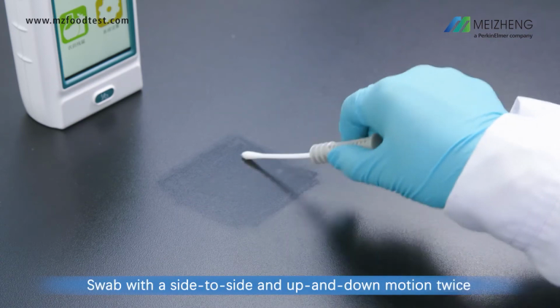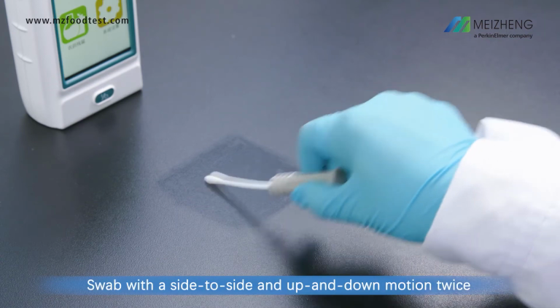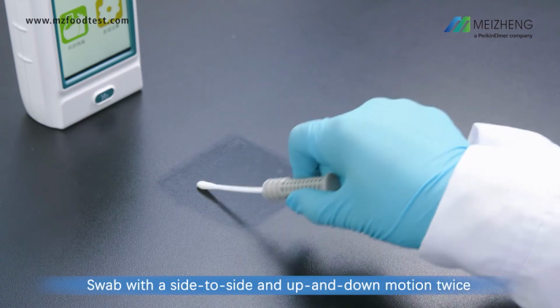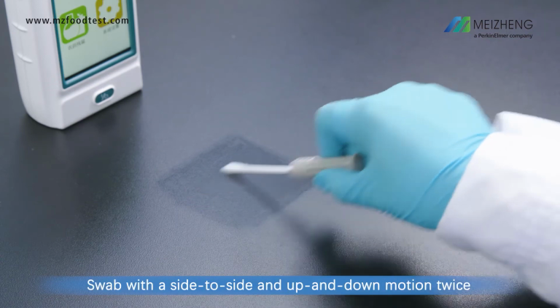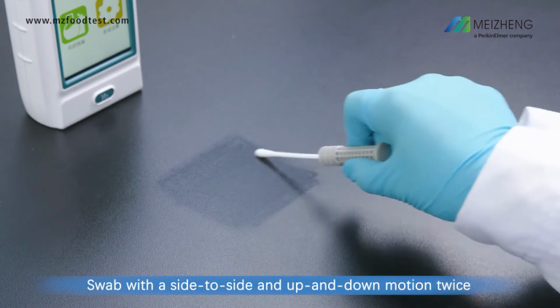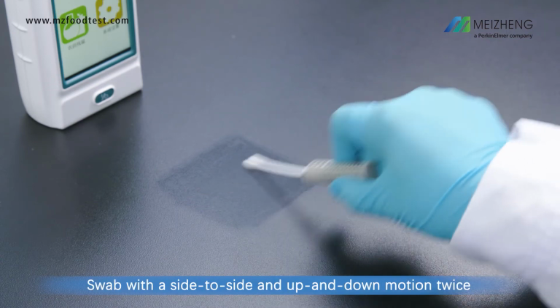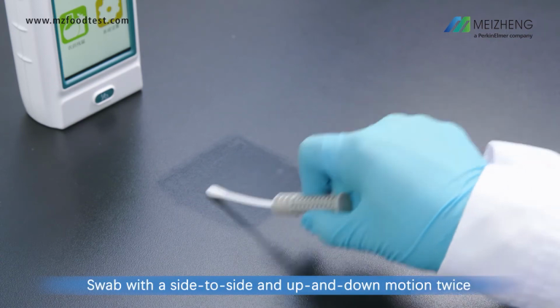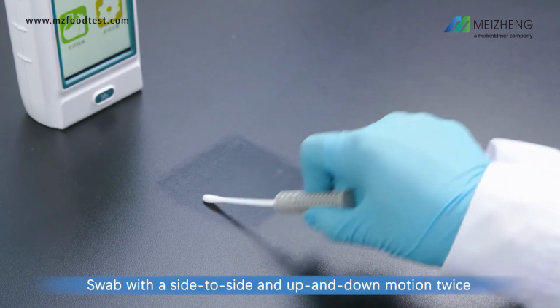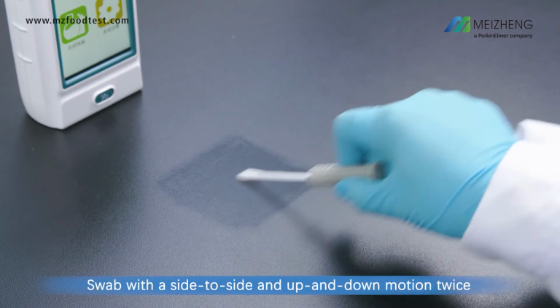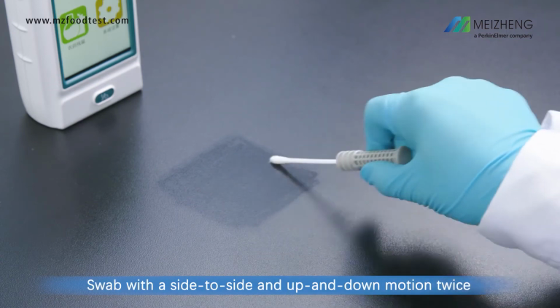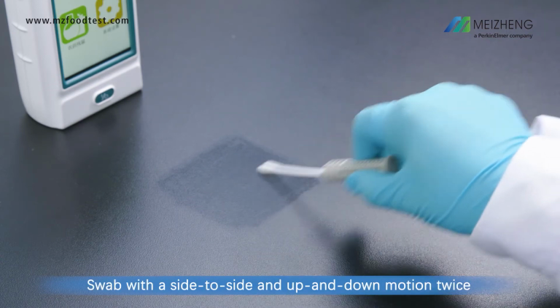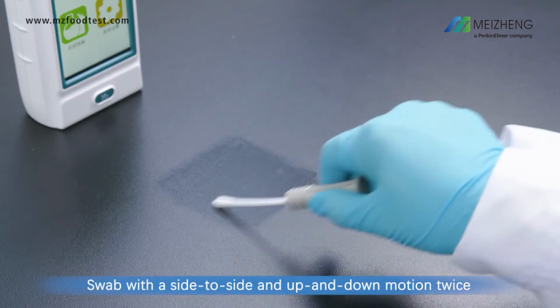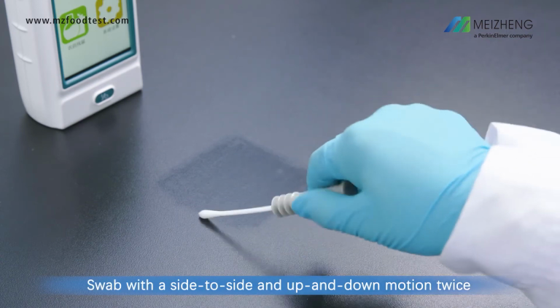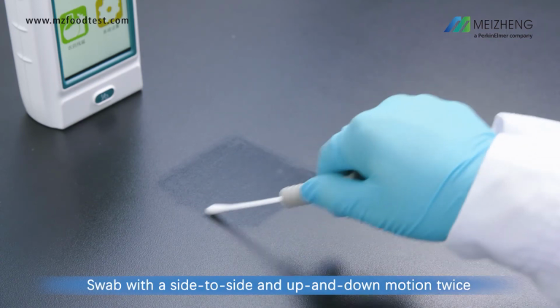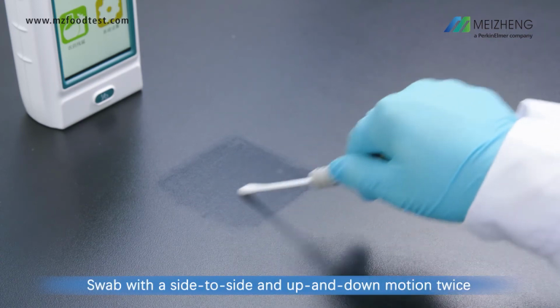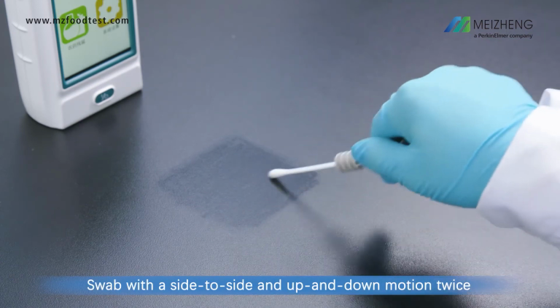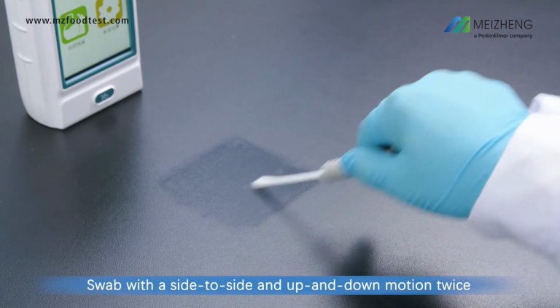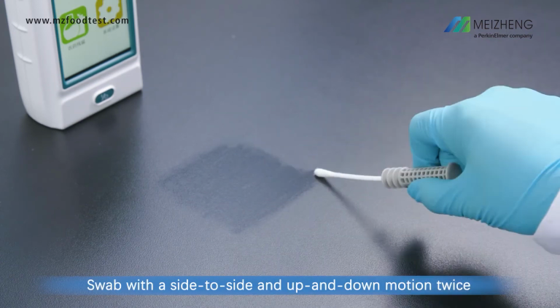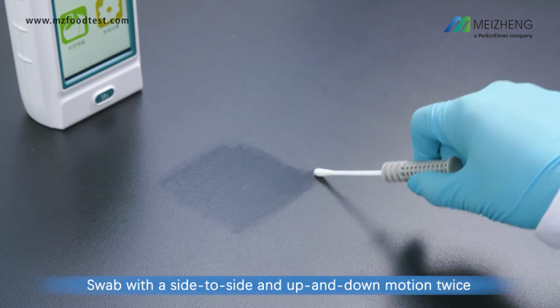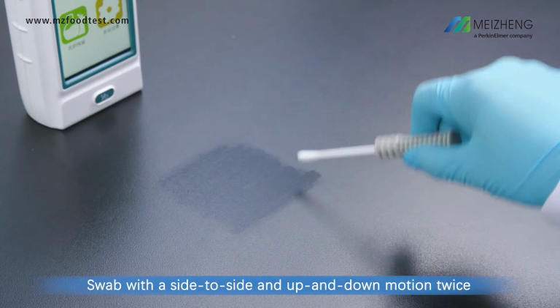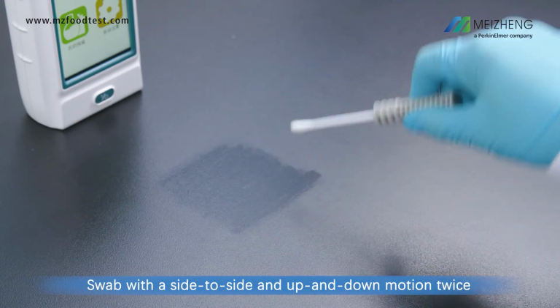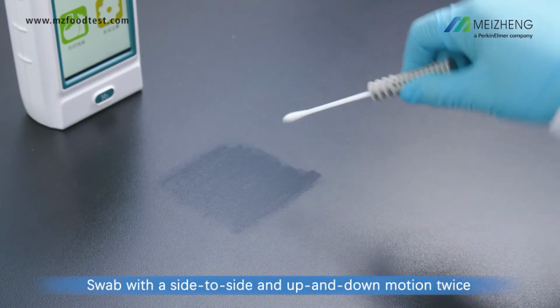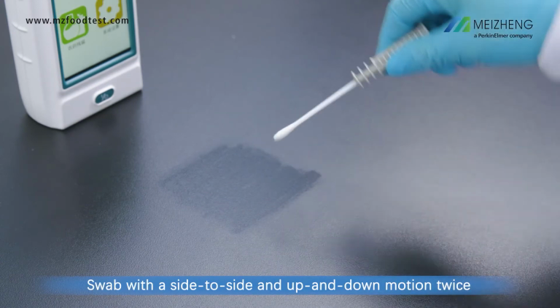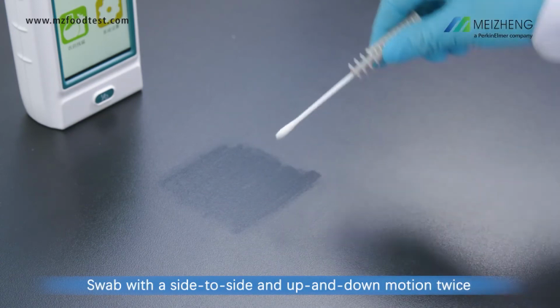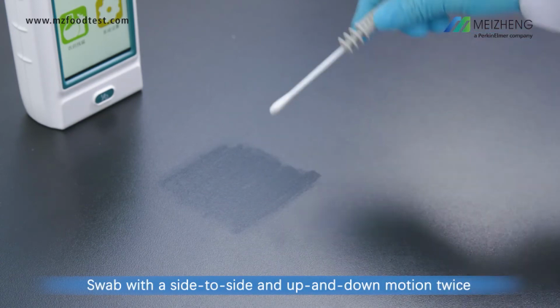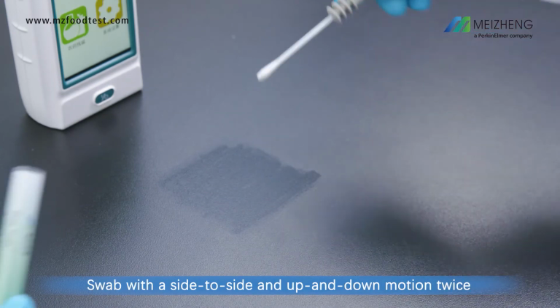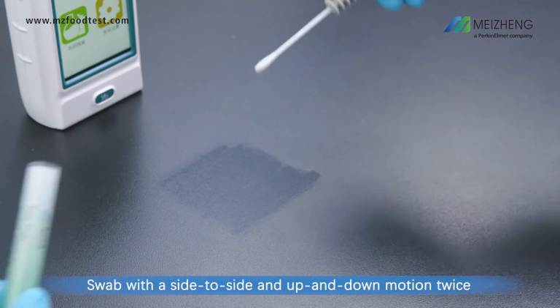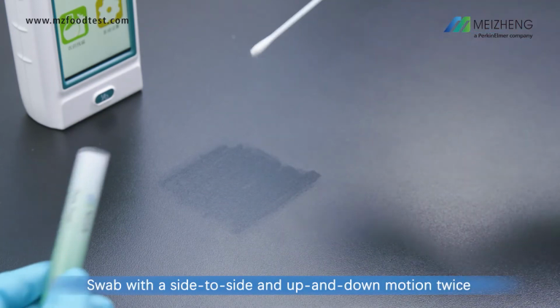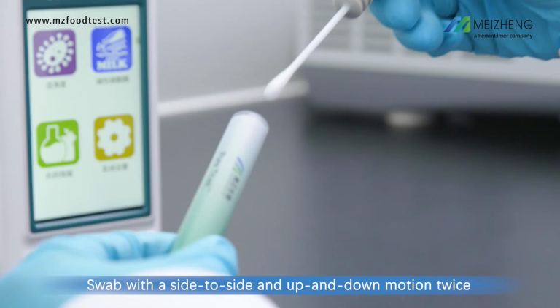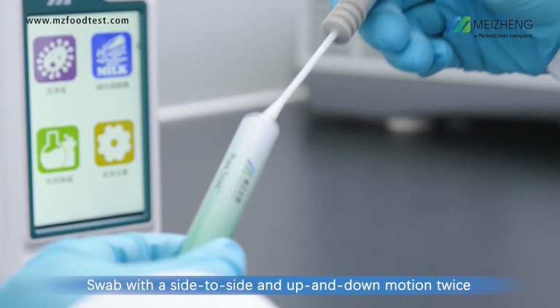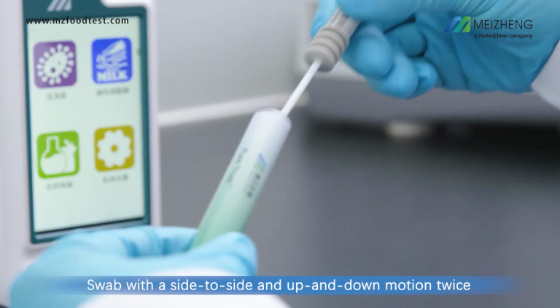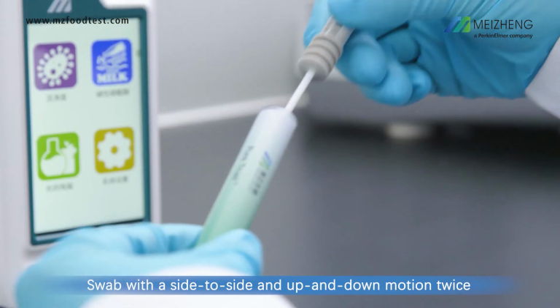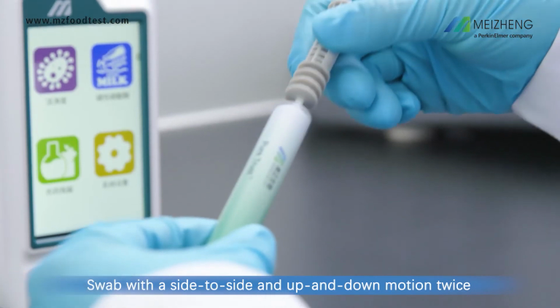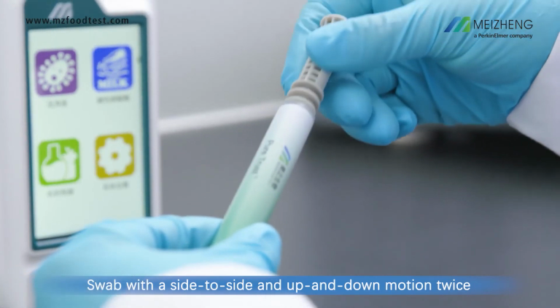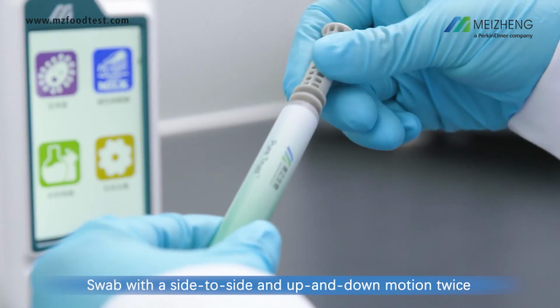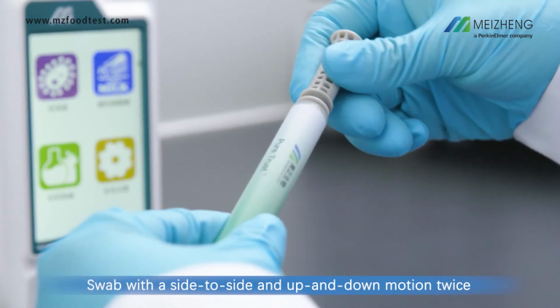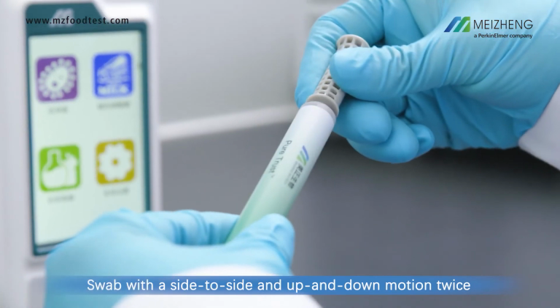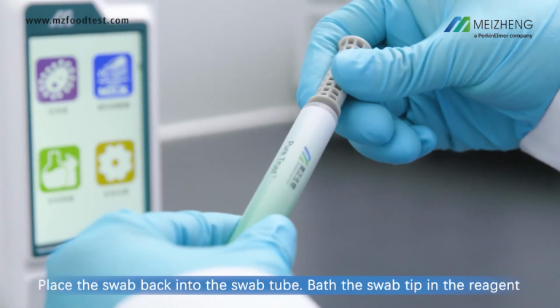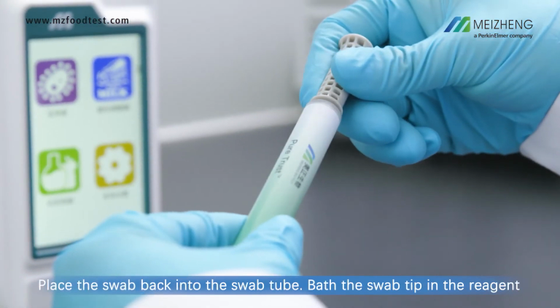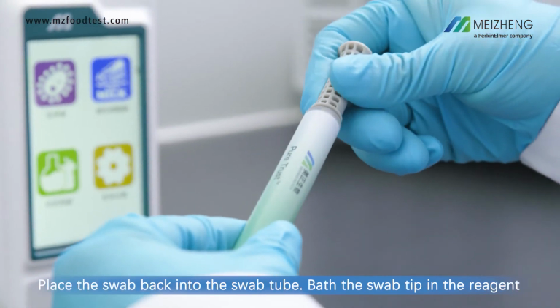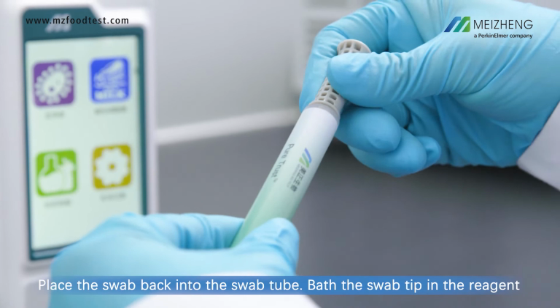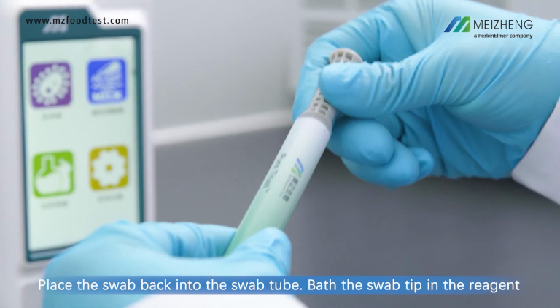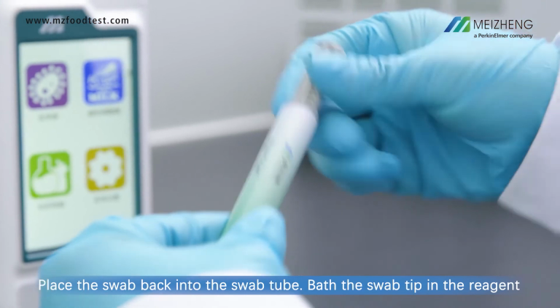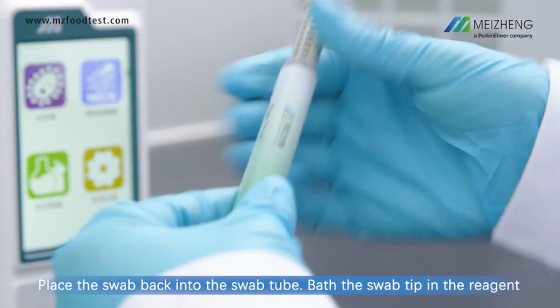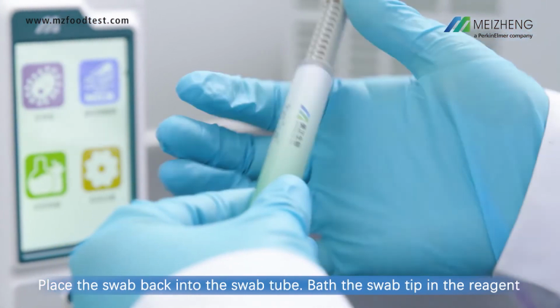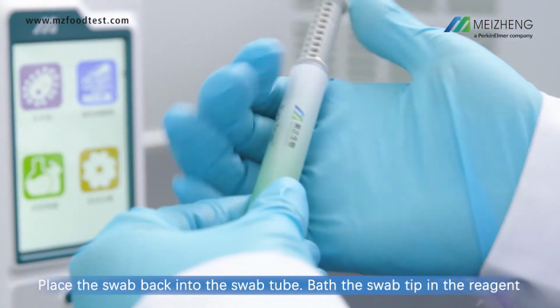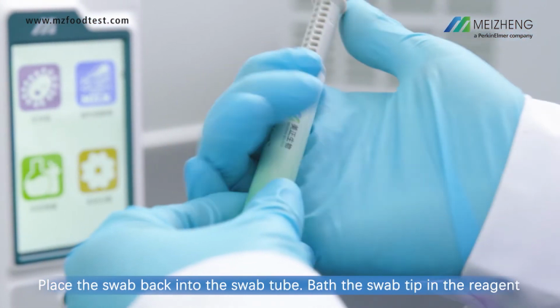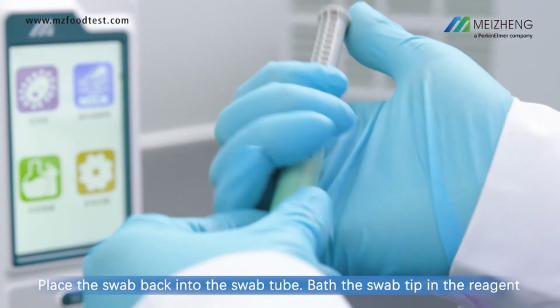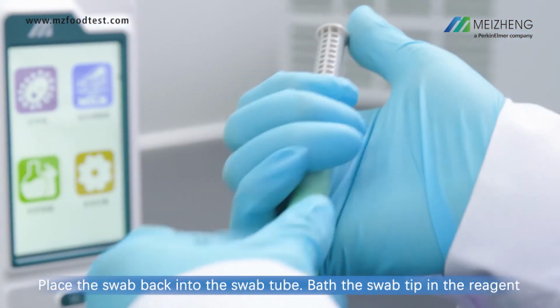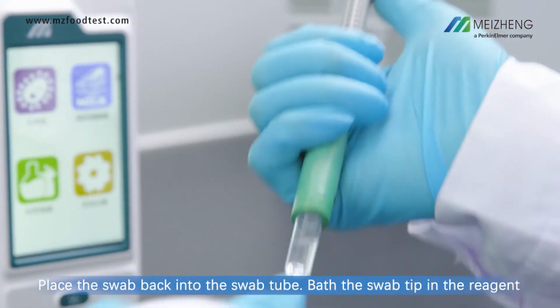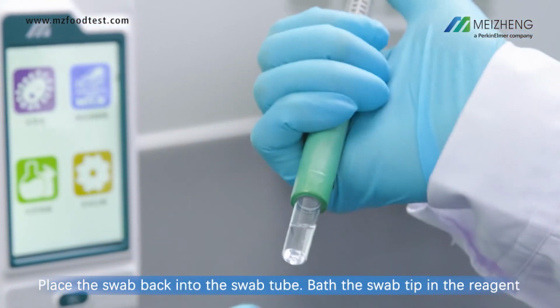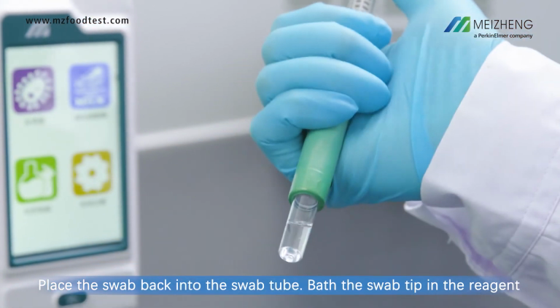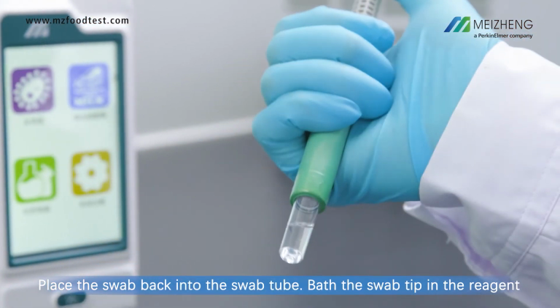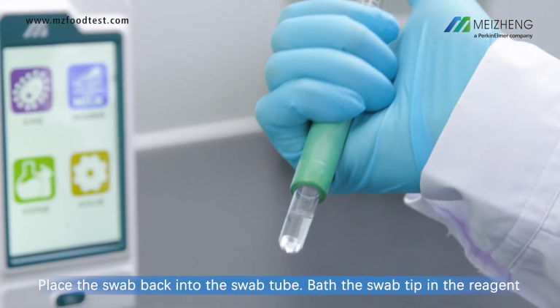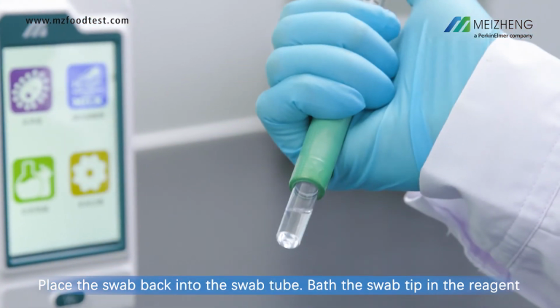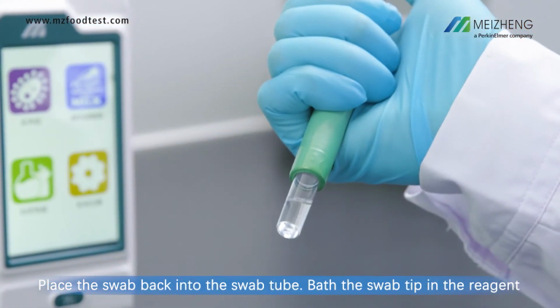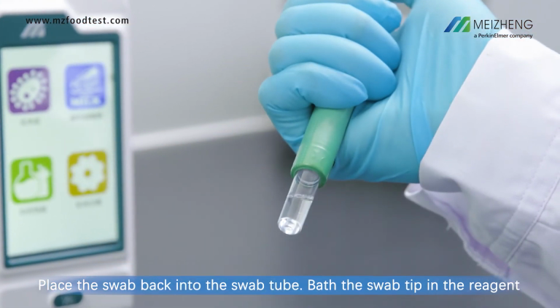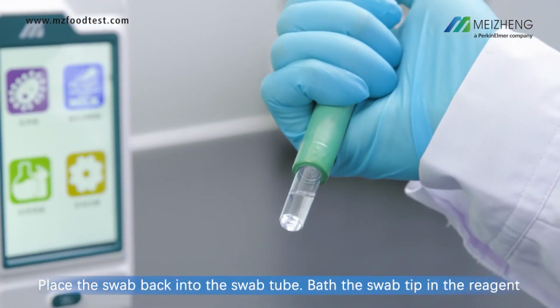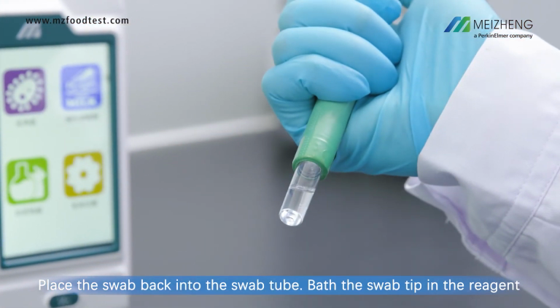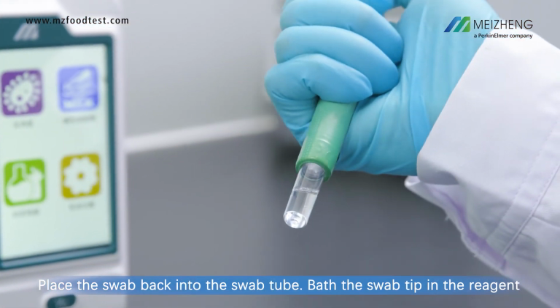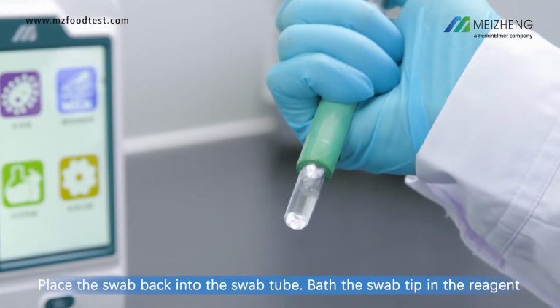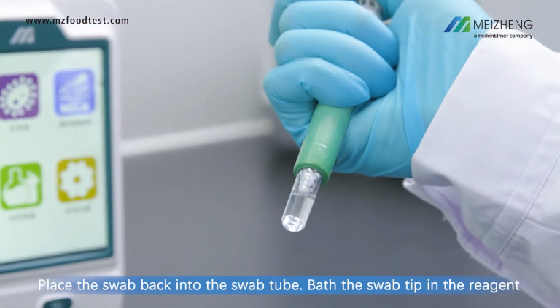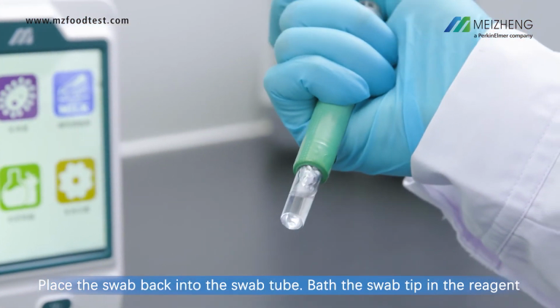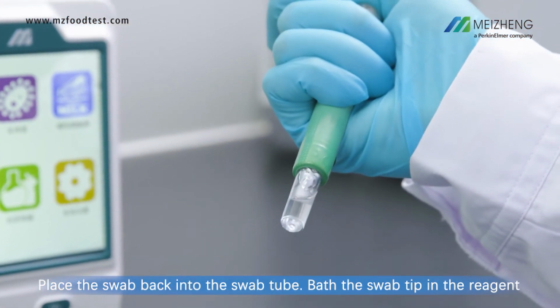Swab with a side-to-side and up-and-down motion twice. Place the swab back into the swab tube.